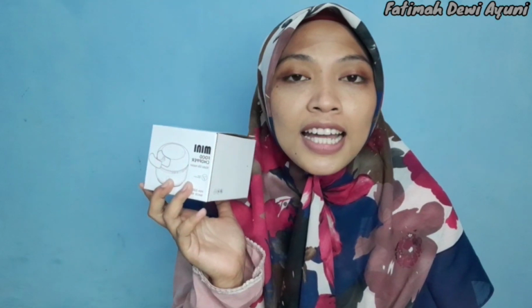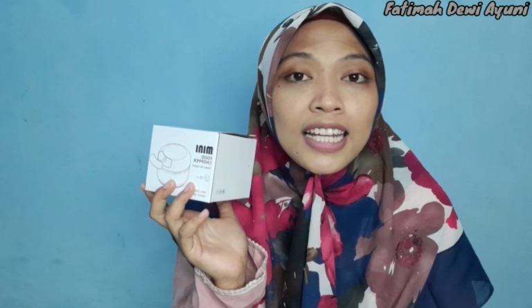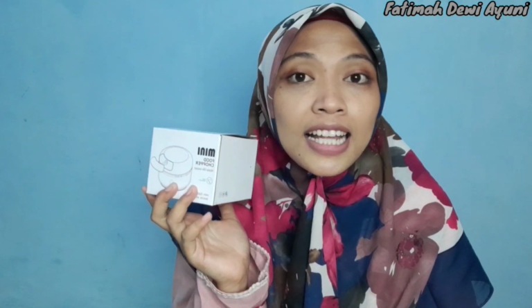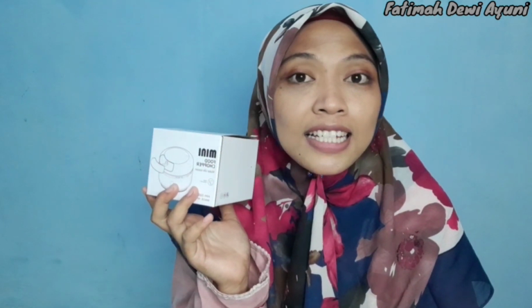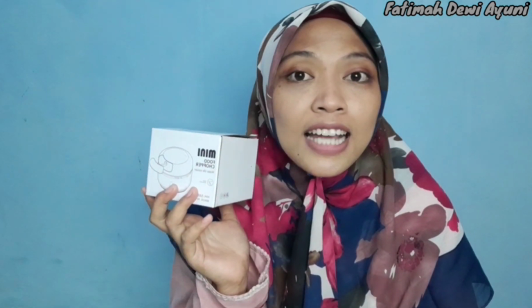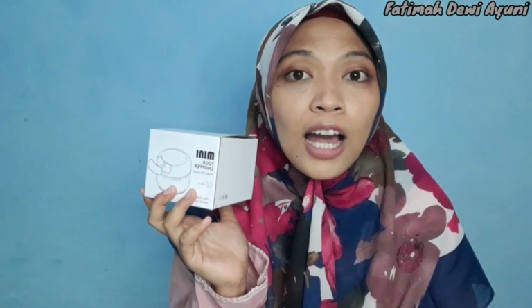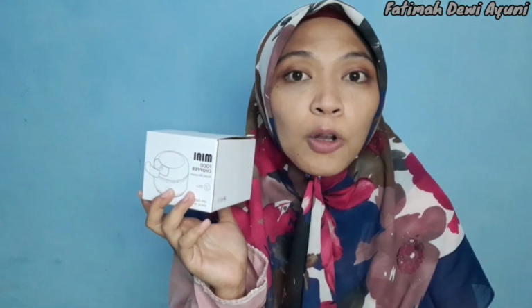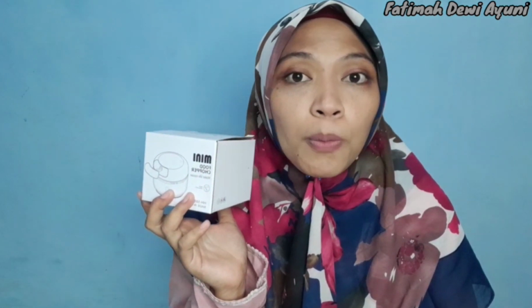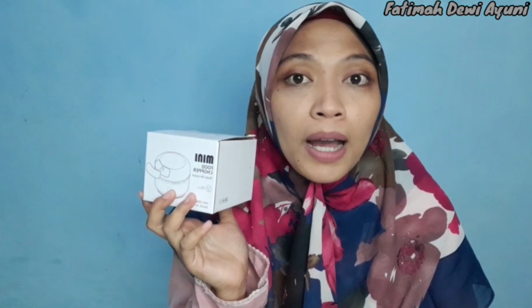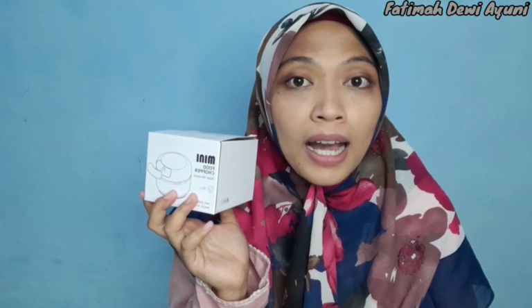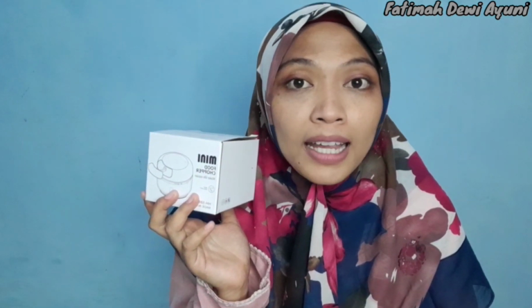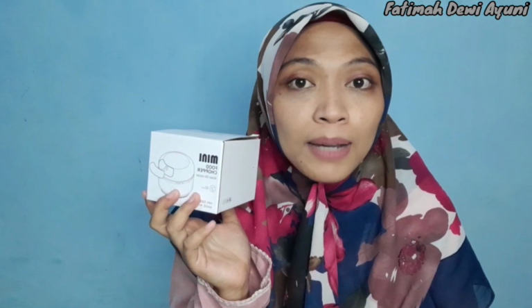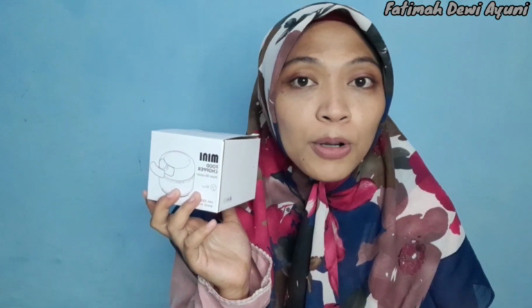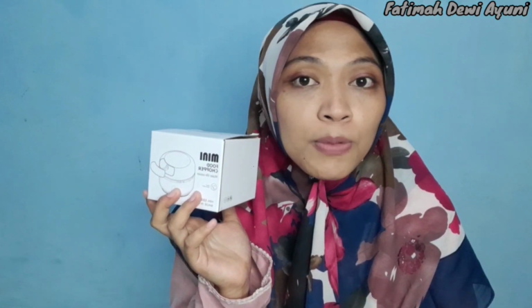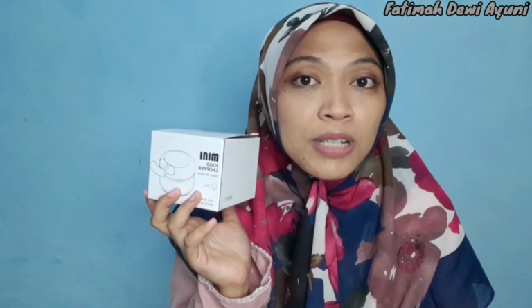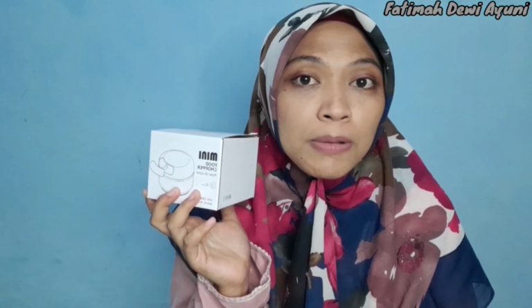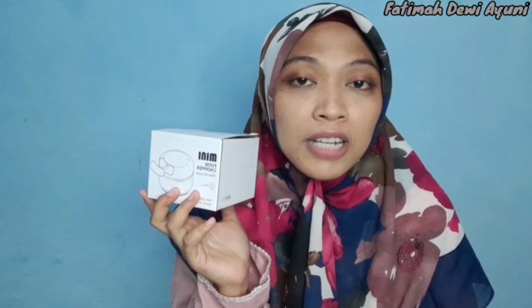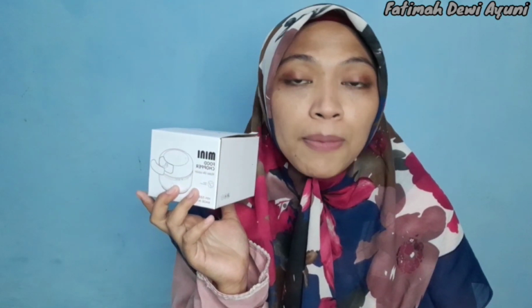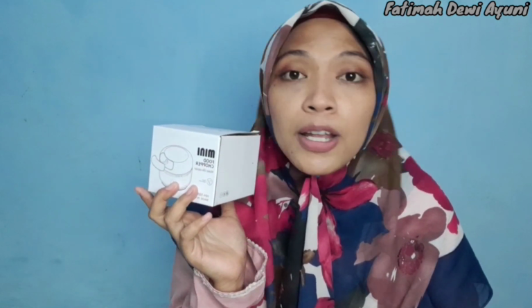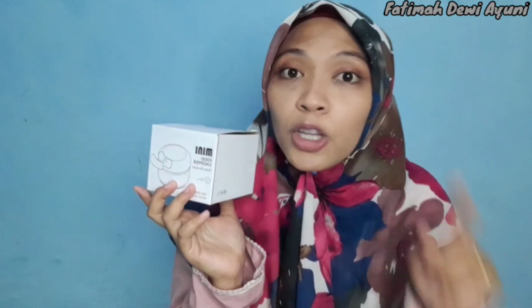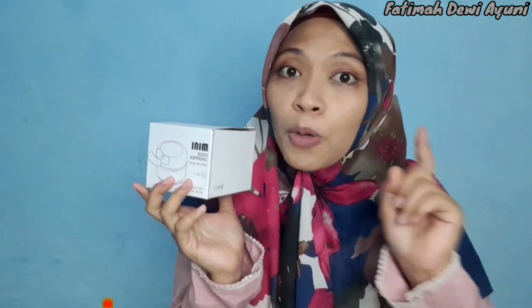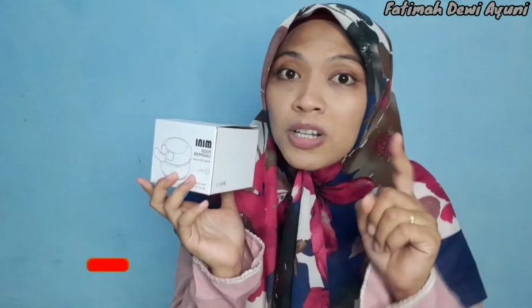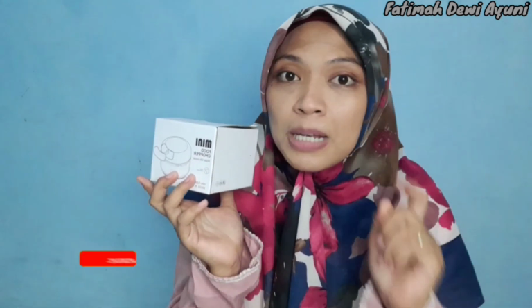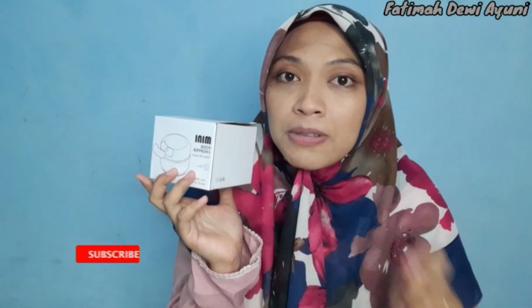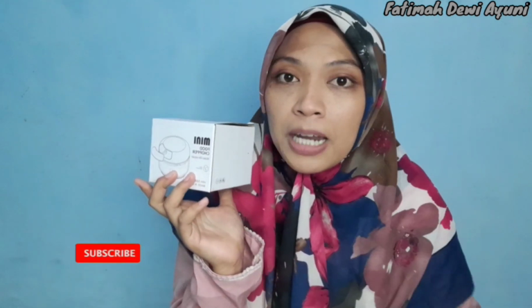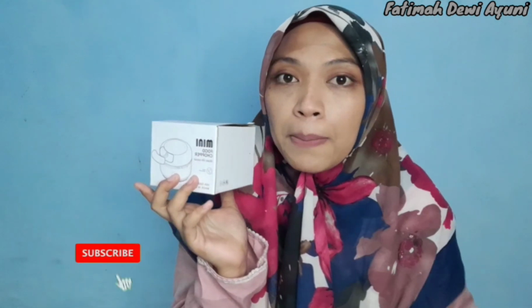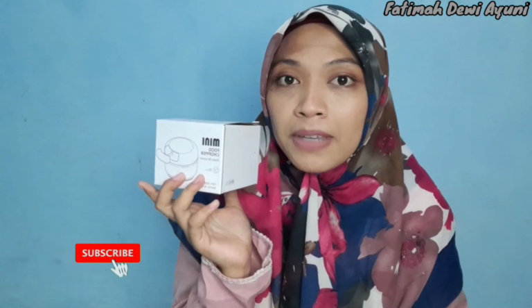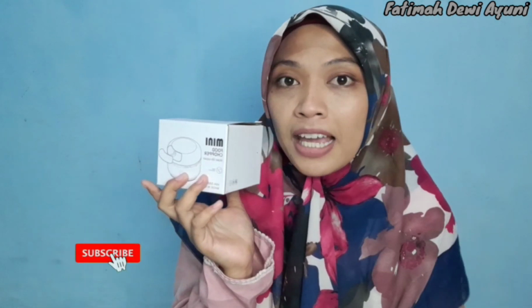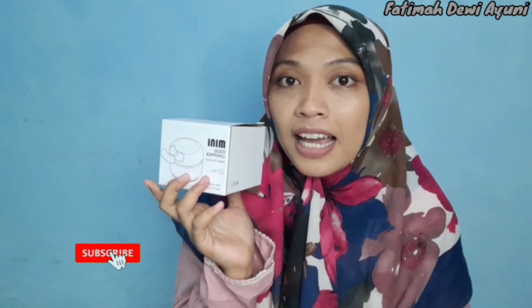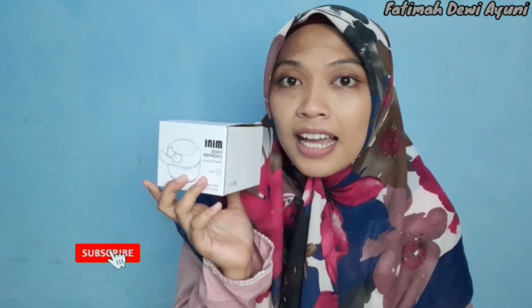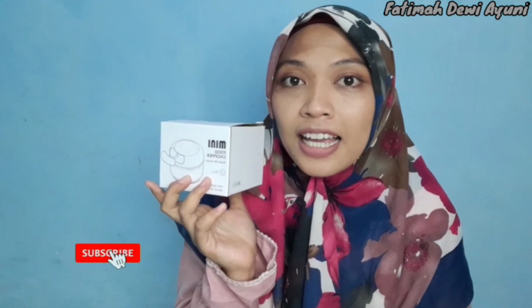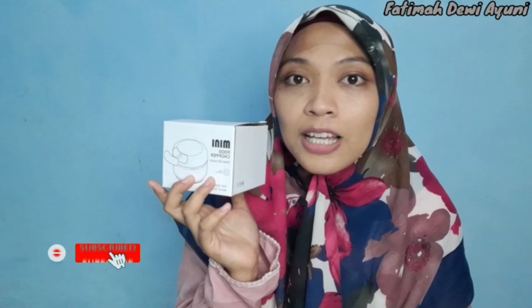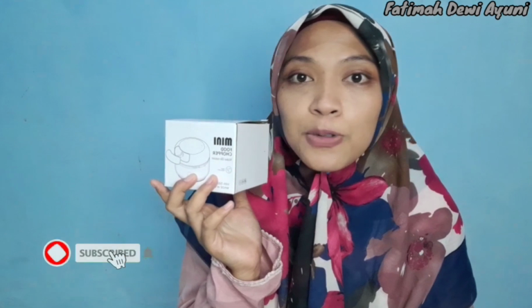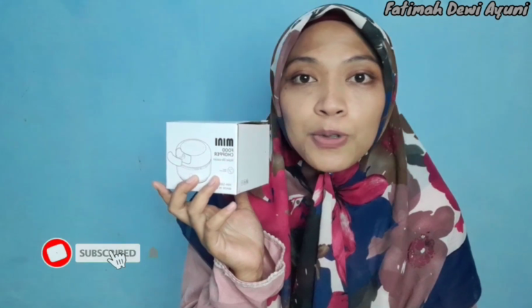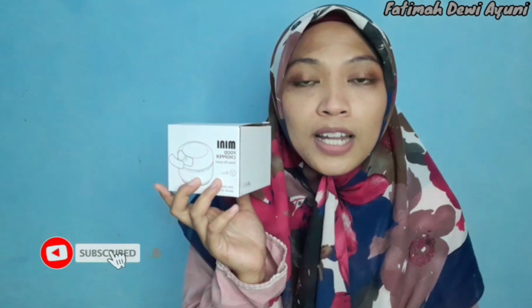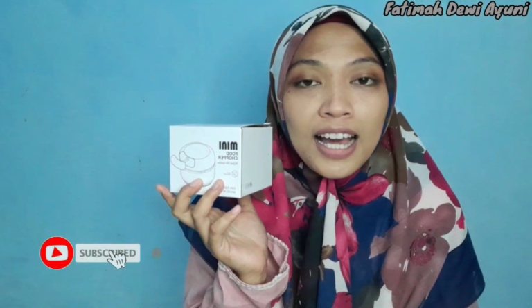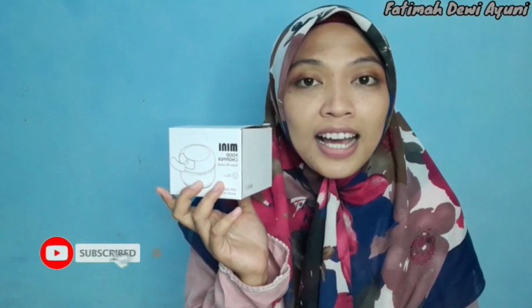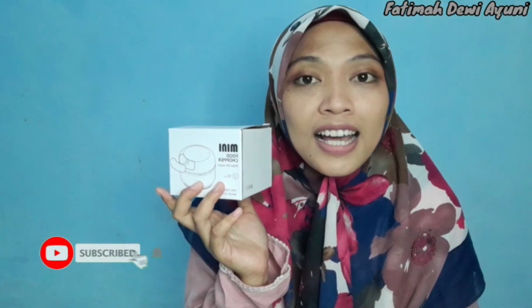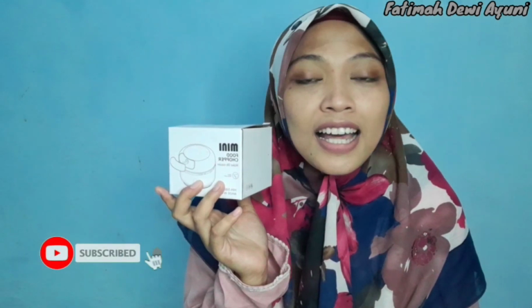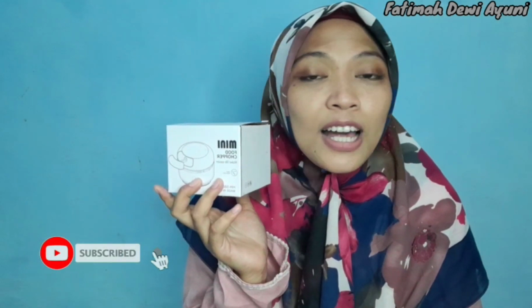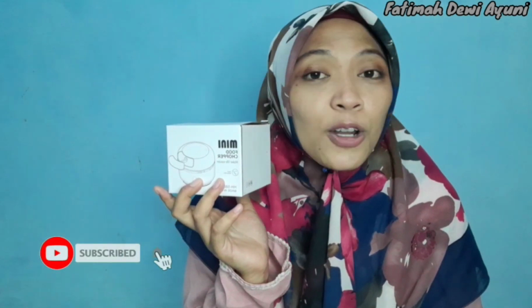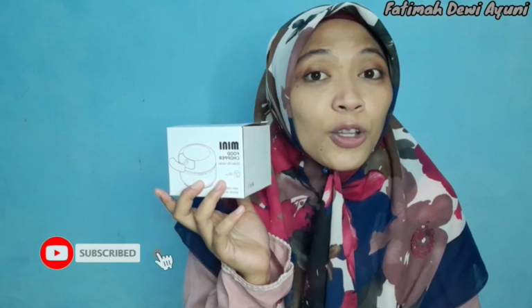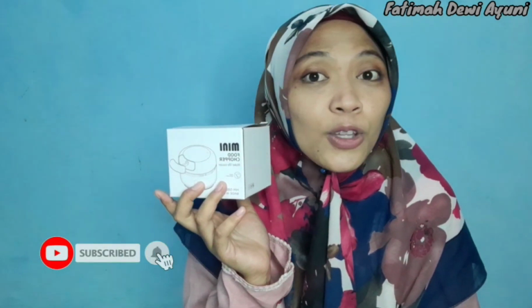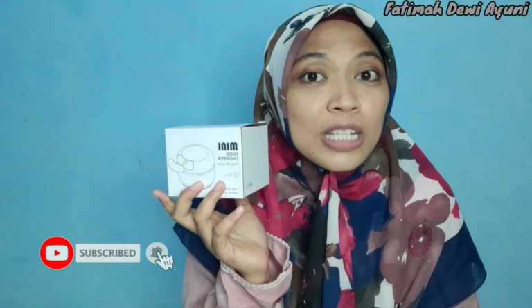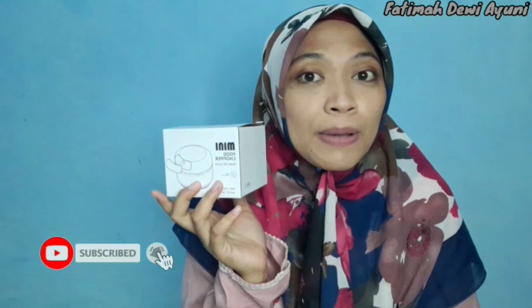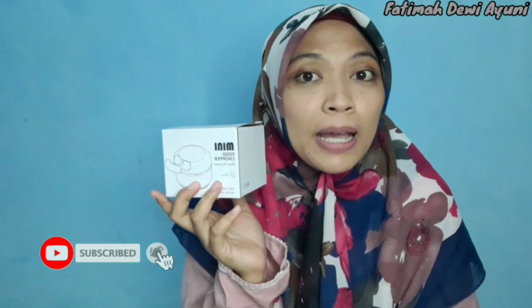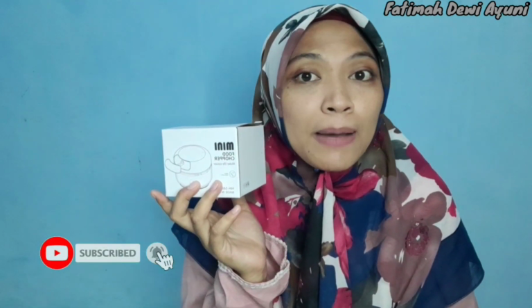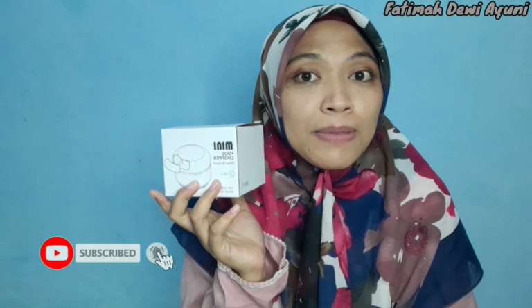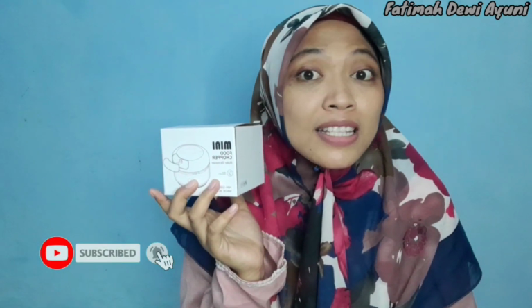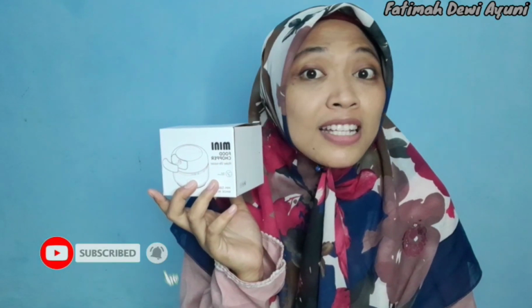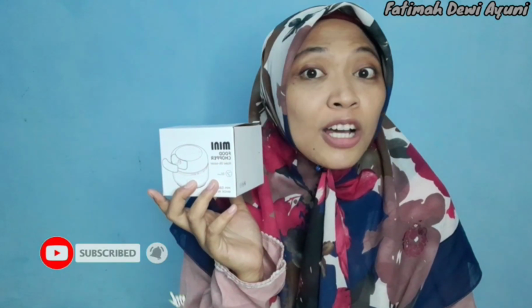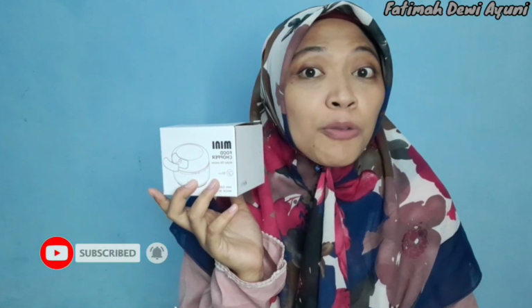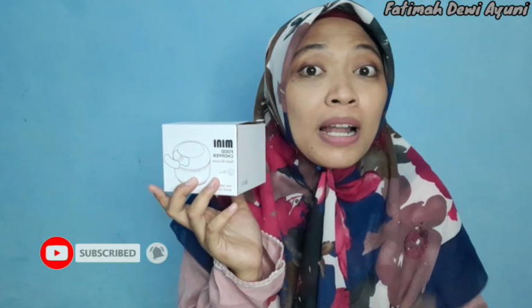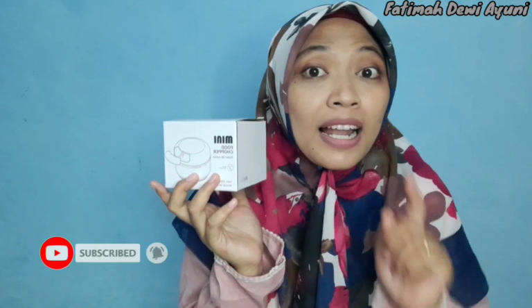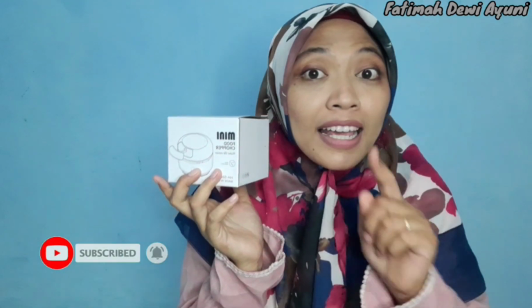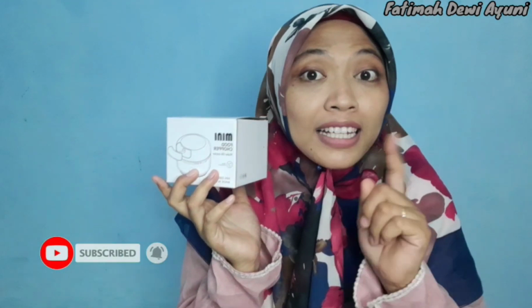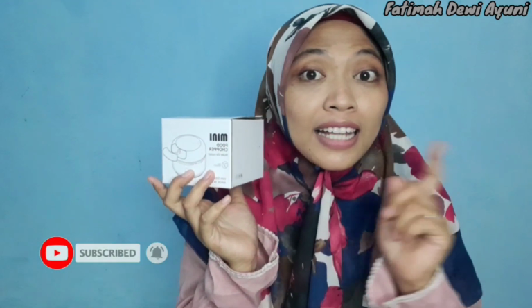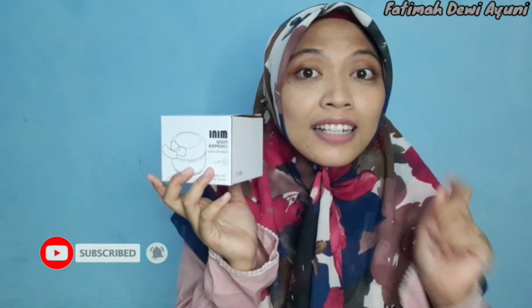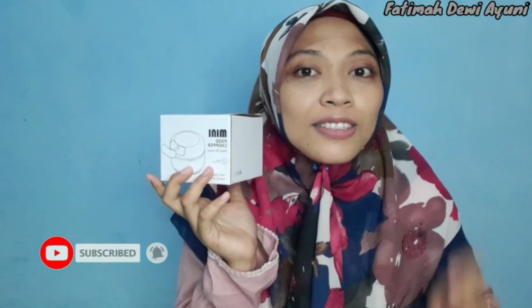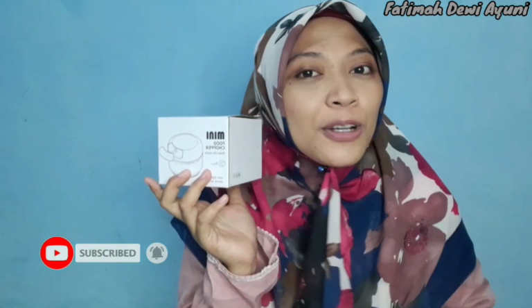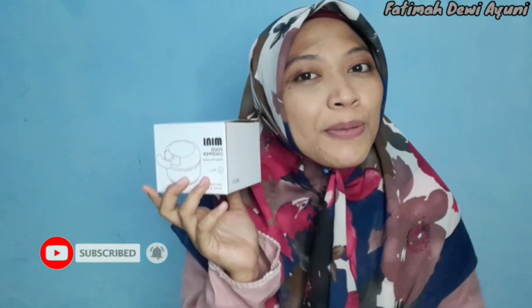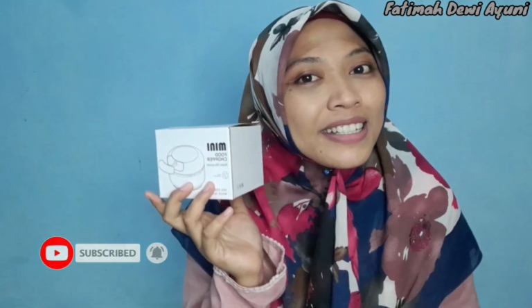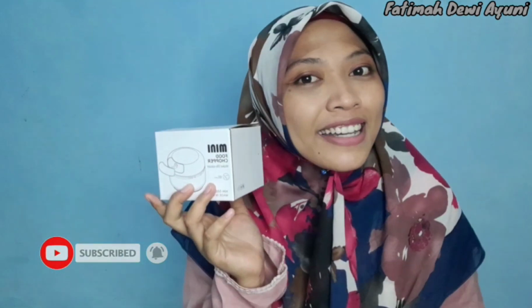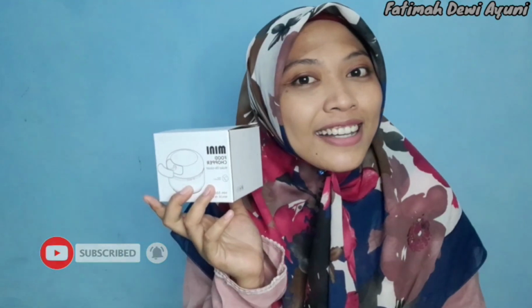Dan jangan lupa yang belum subscribe, klik tombol subscribe-nya, yang sudah nonton sampai habis jangan lupa like dan komennya.